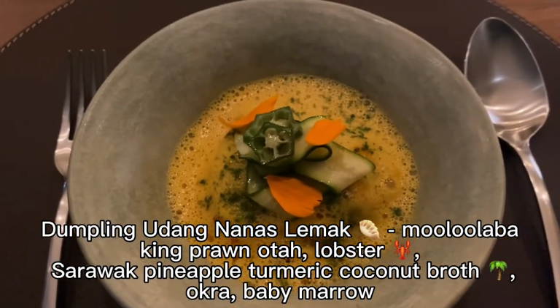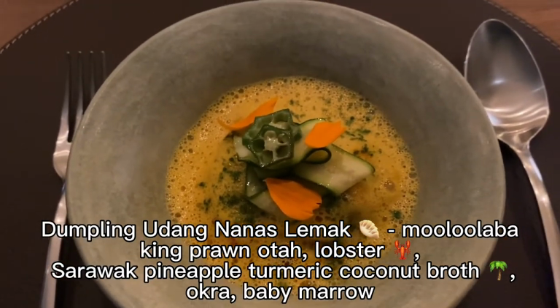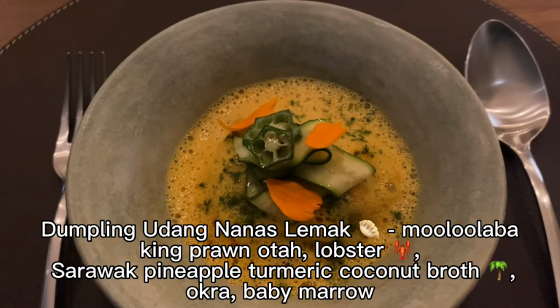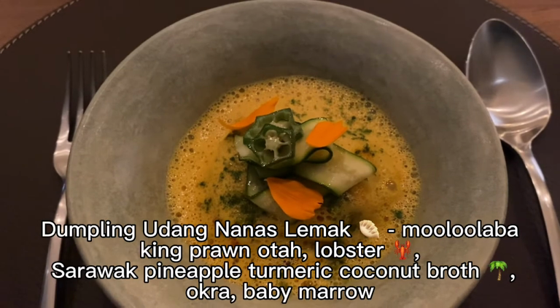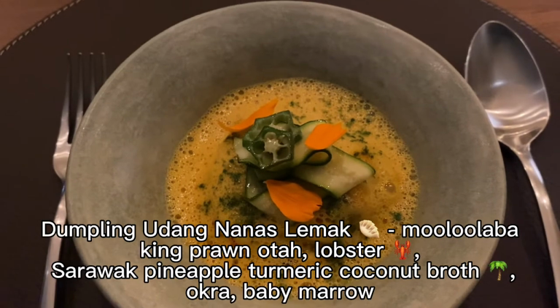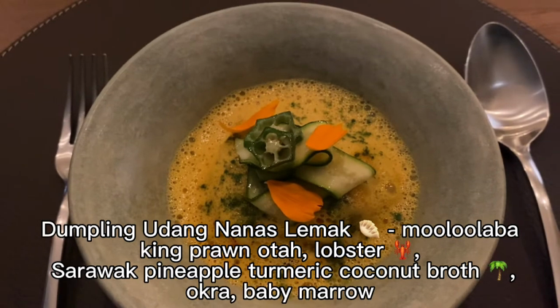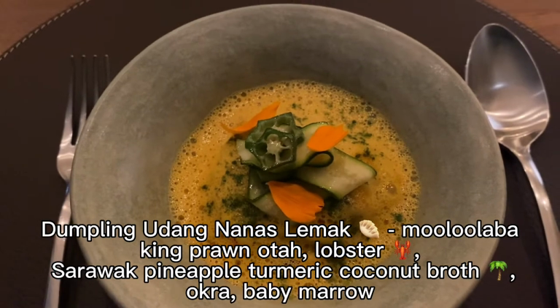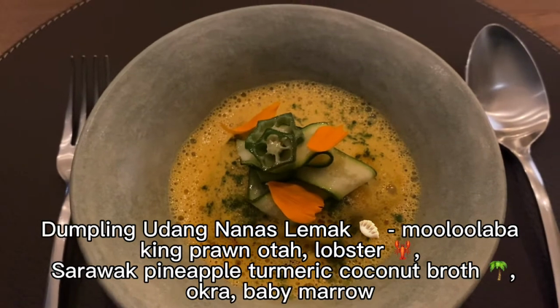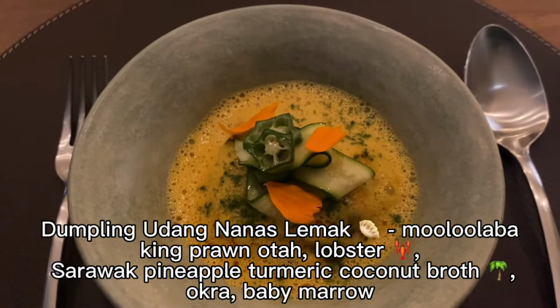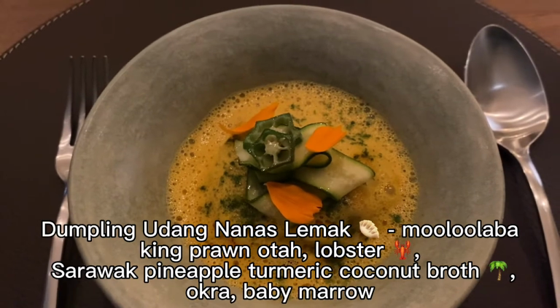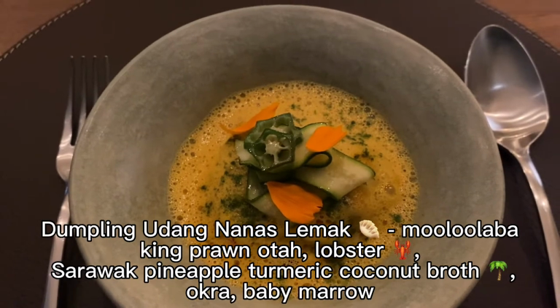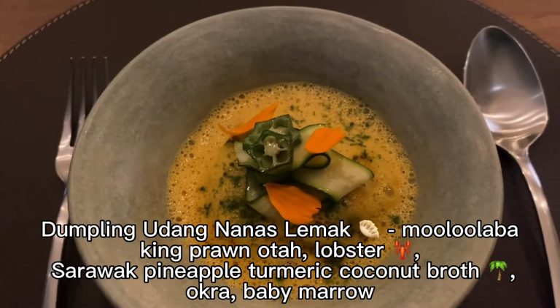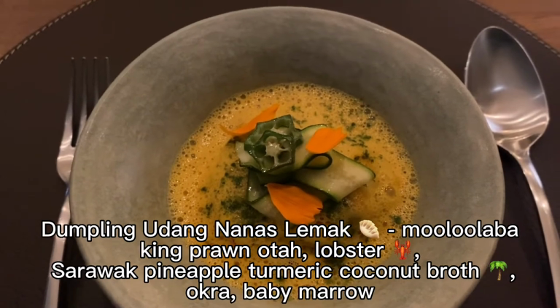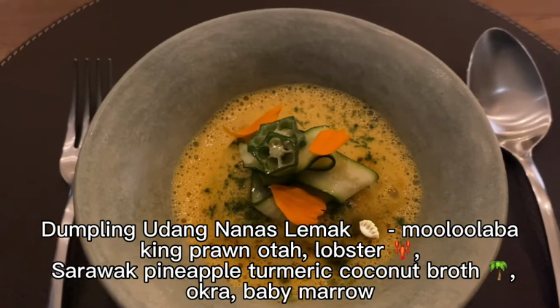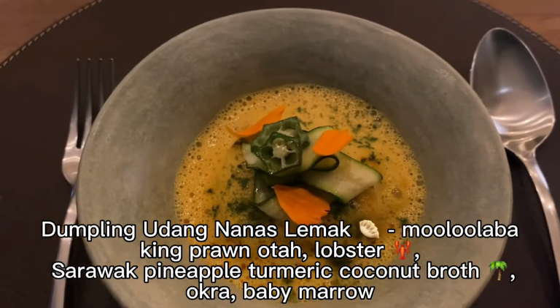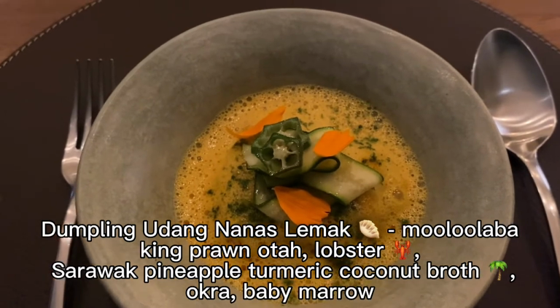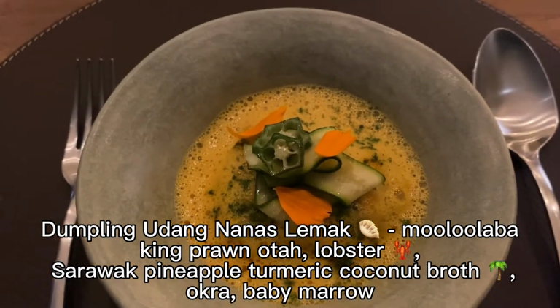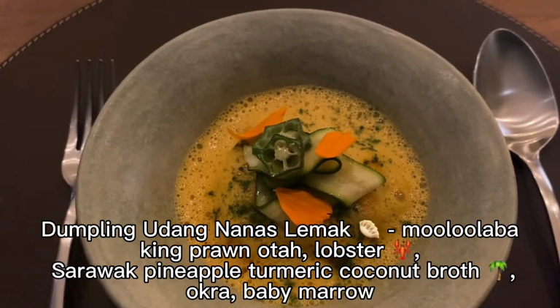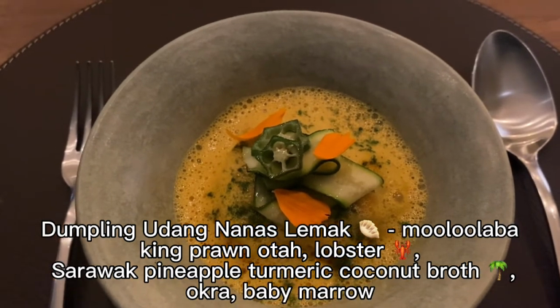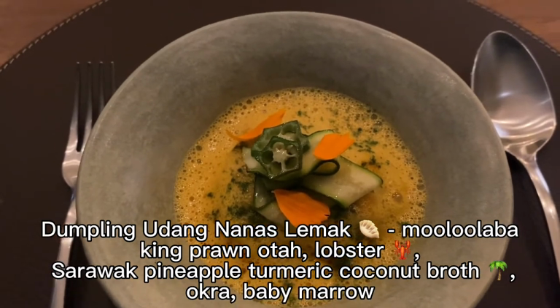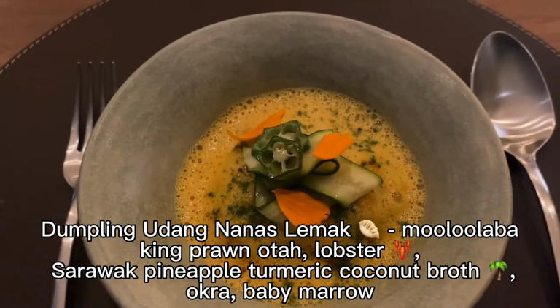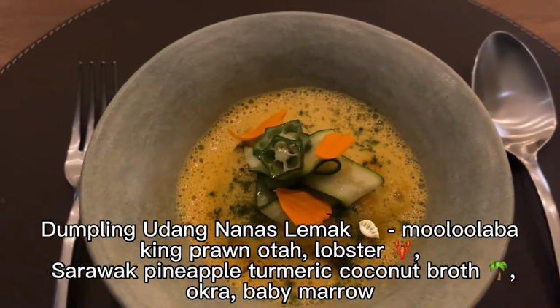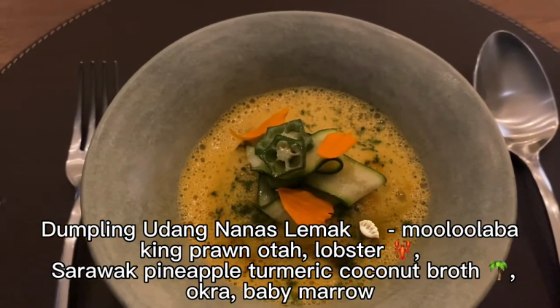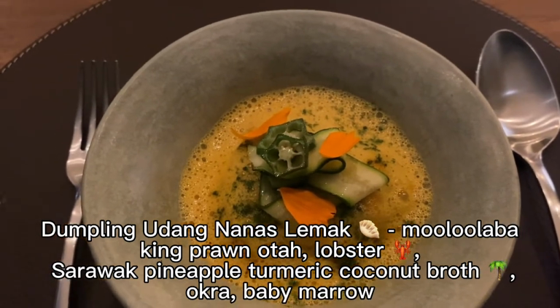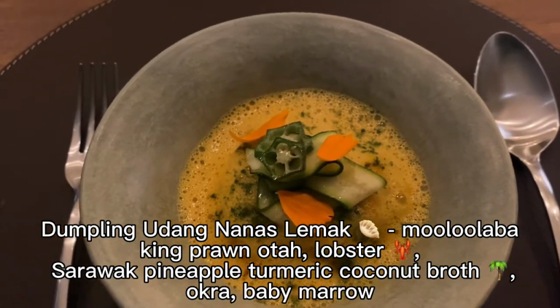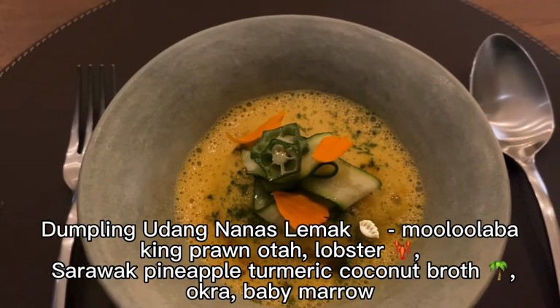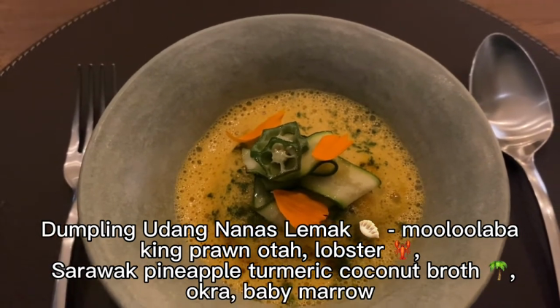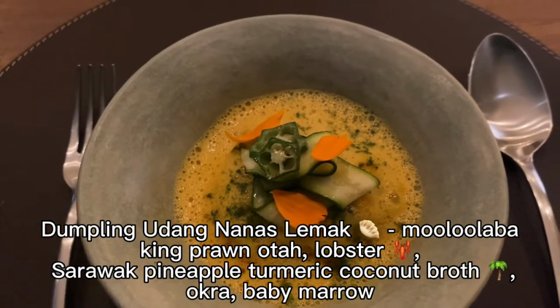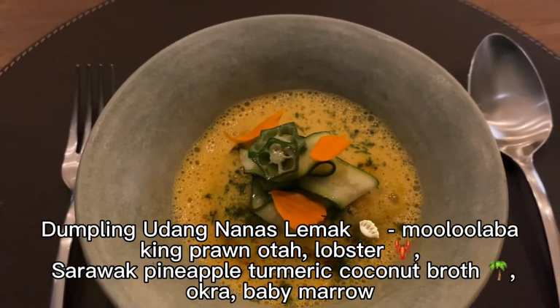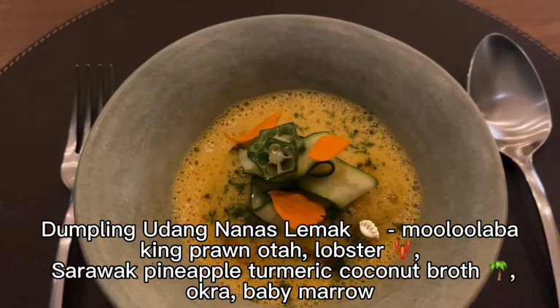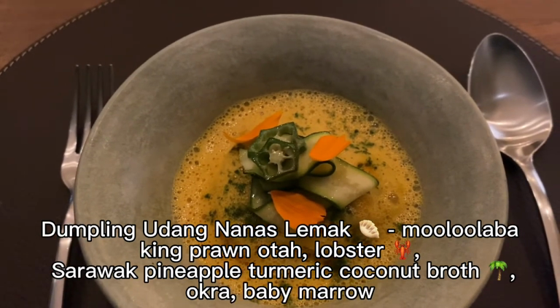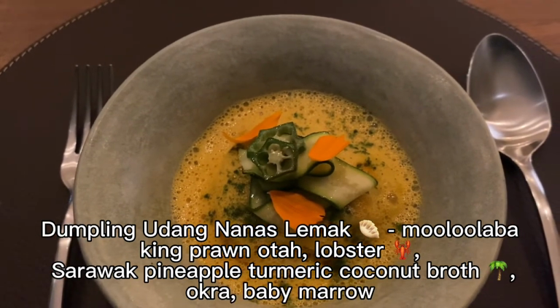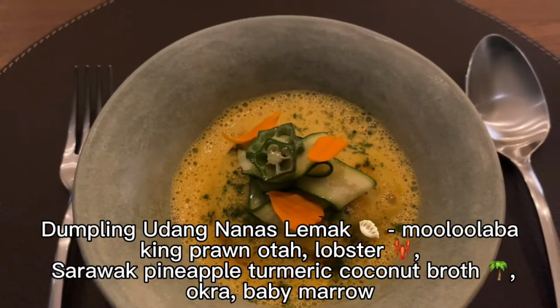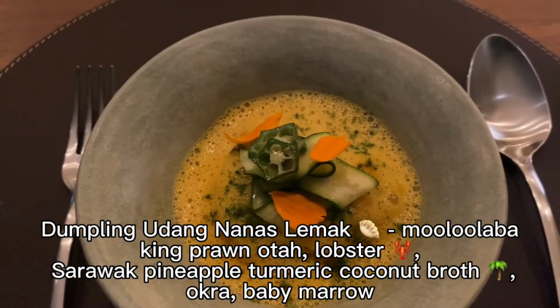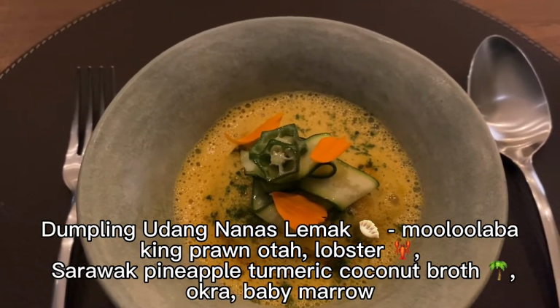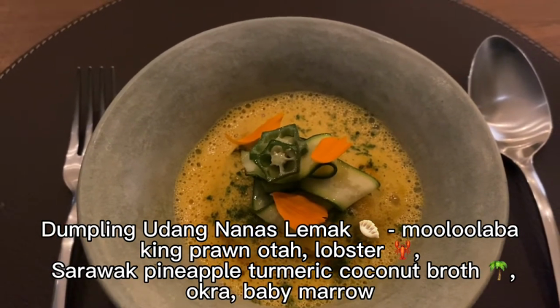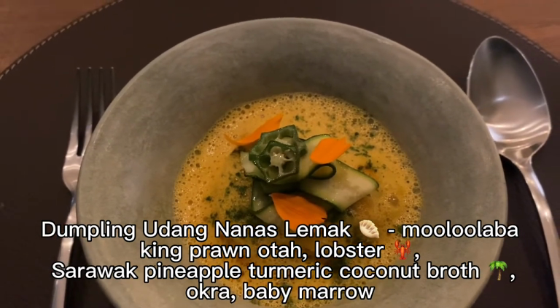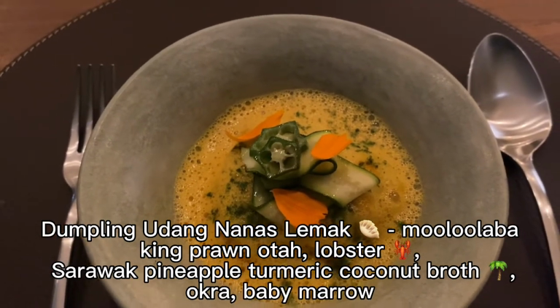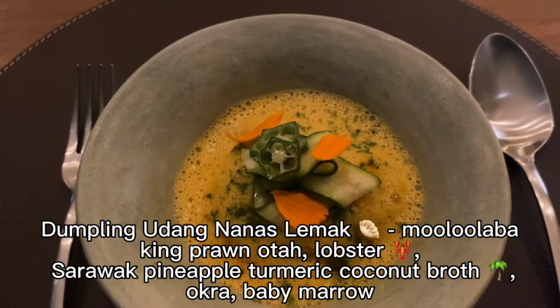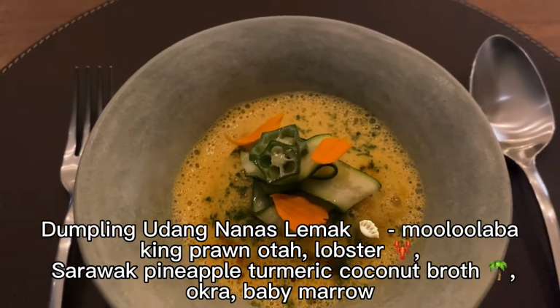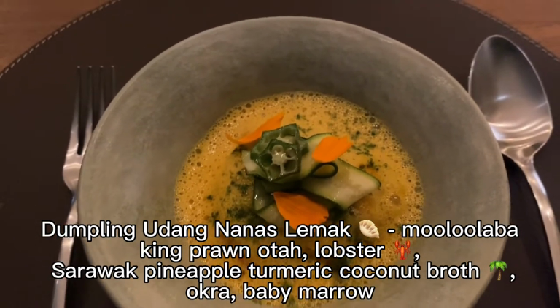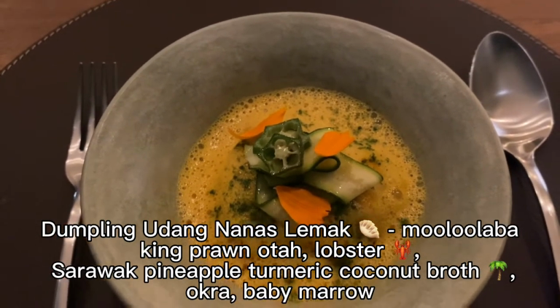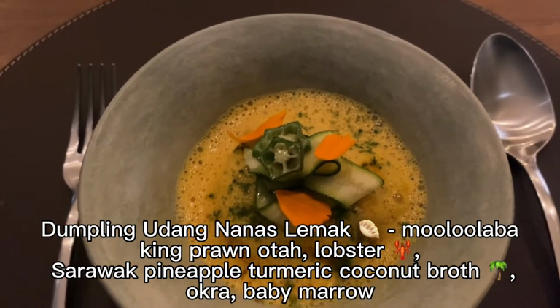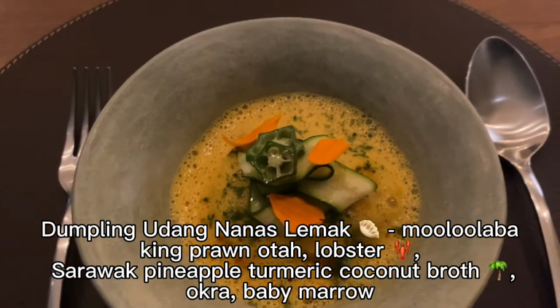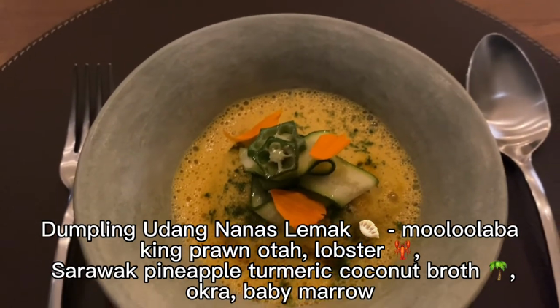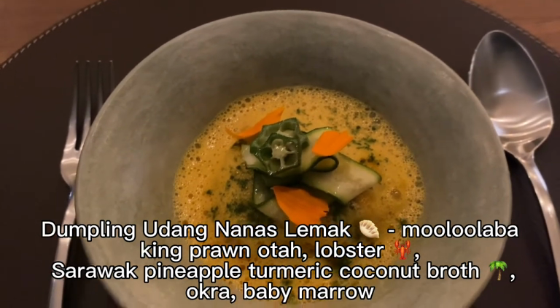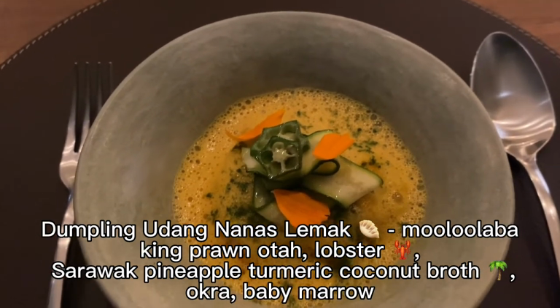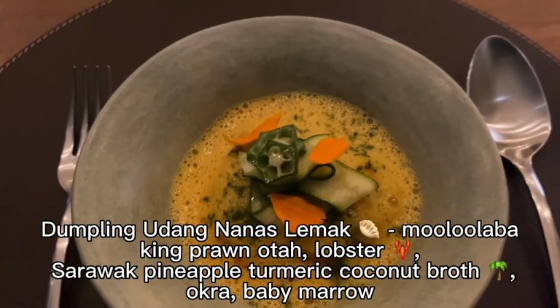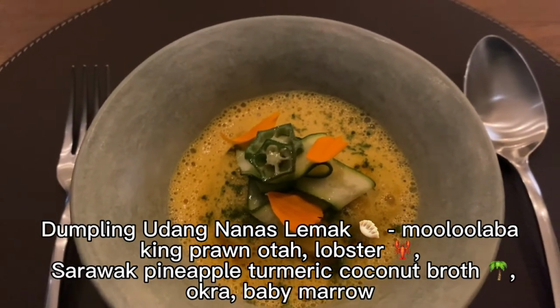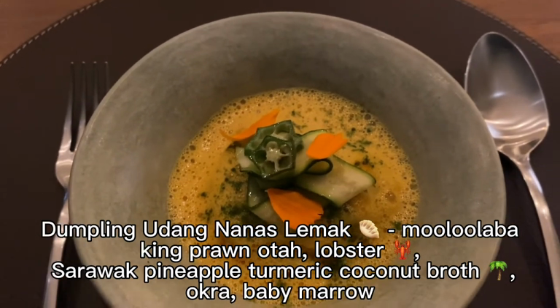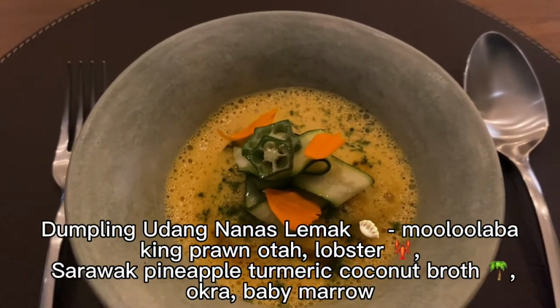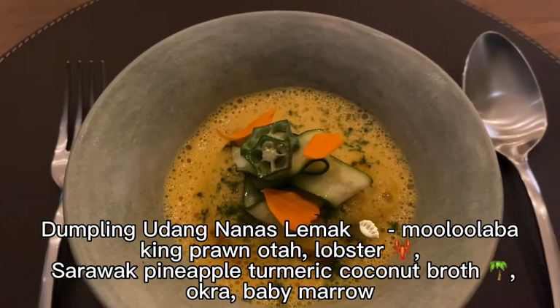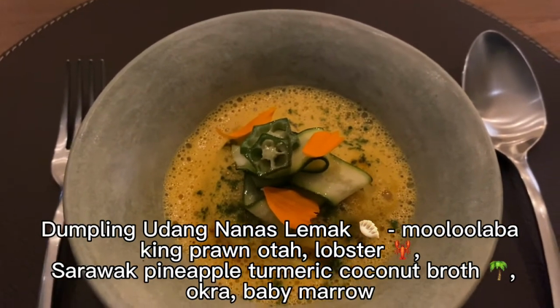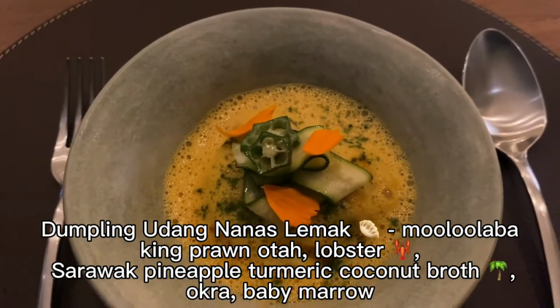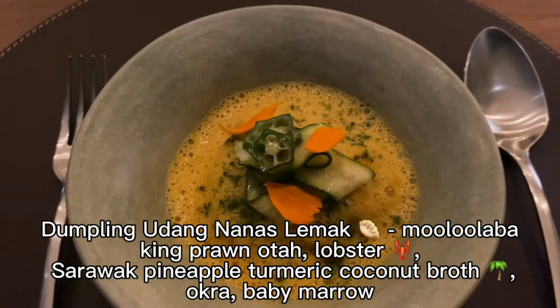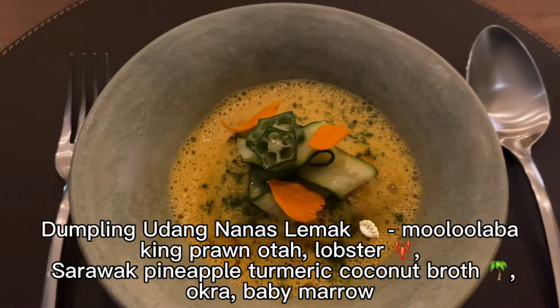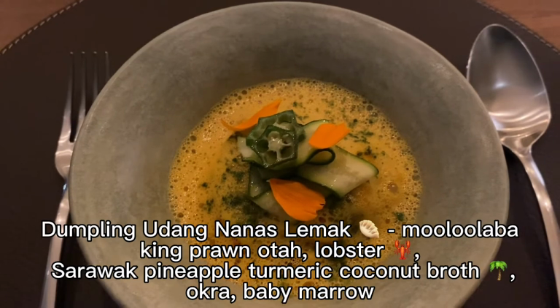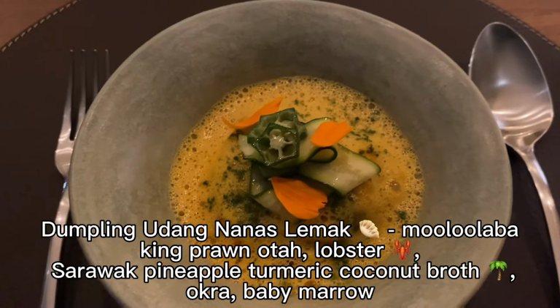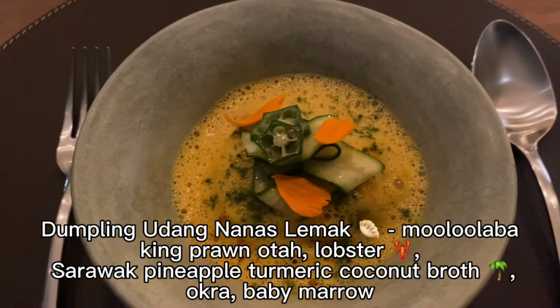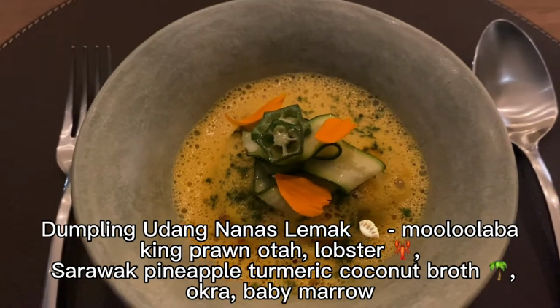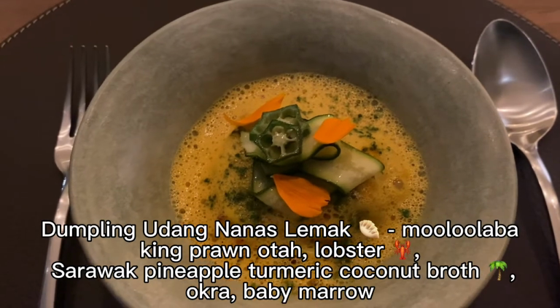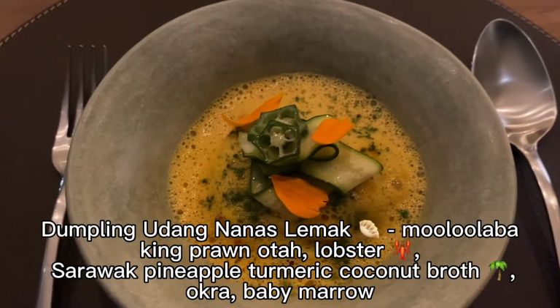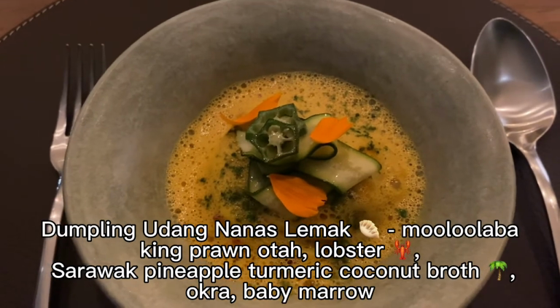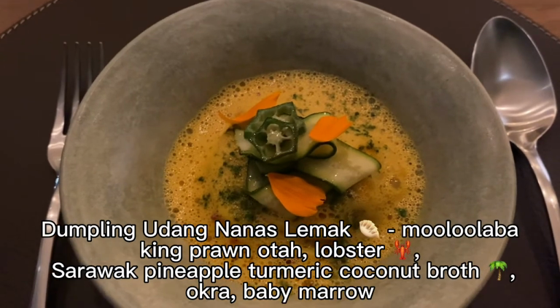Chef actually doesn't like pineapple — it's just his wife who loves Nana's prawns, so he created this dish for her.